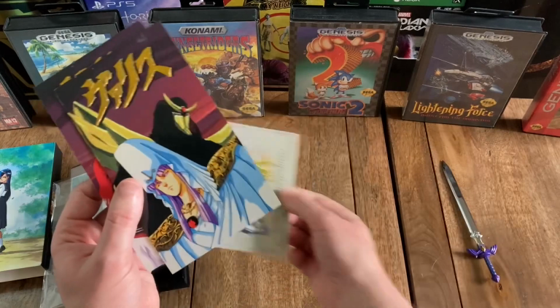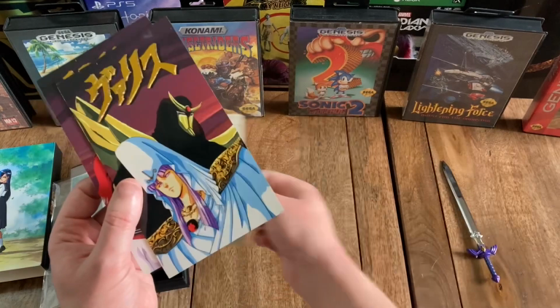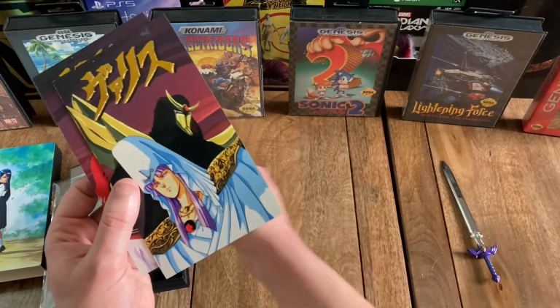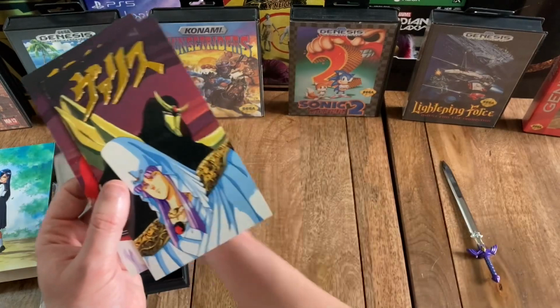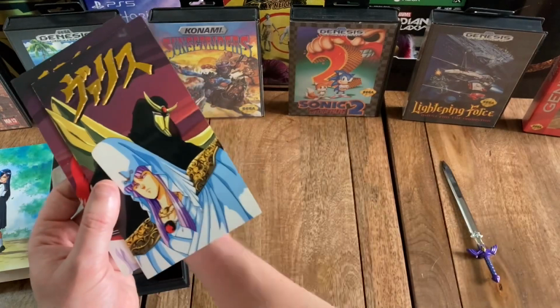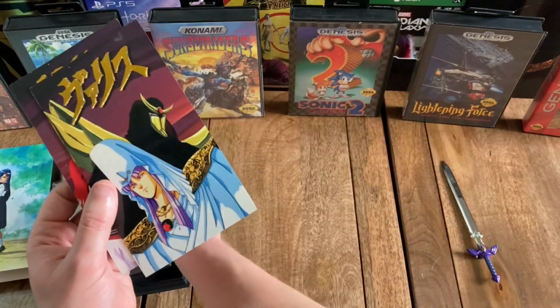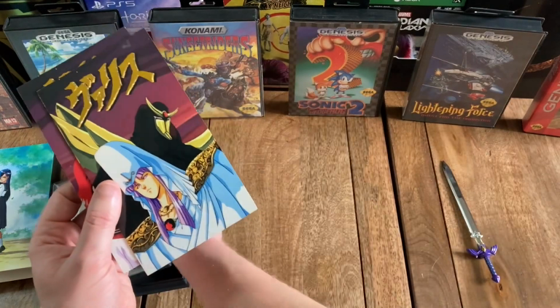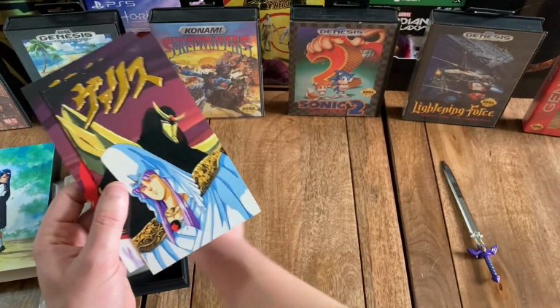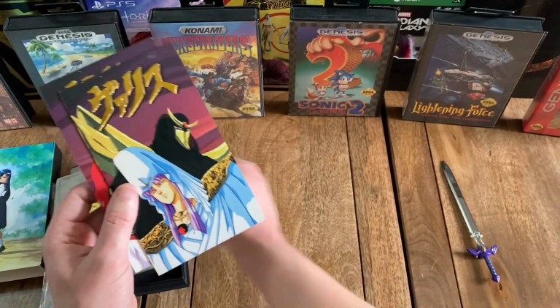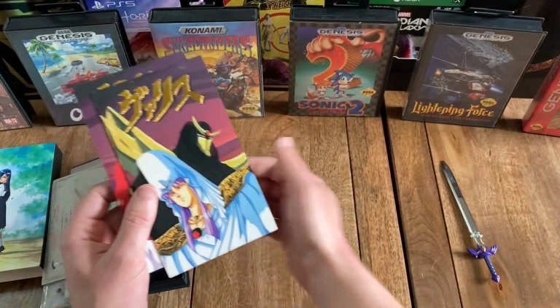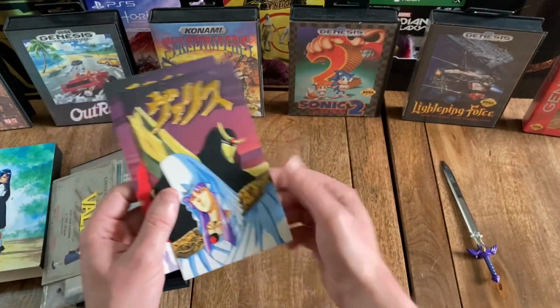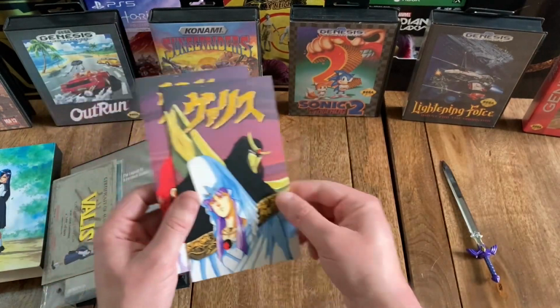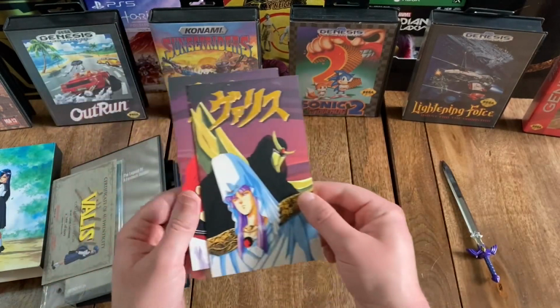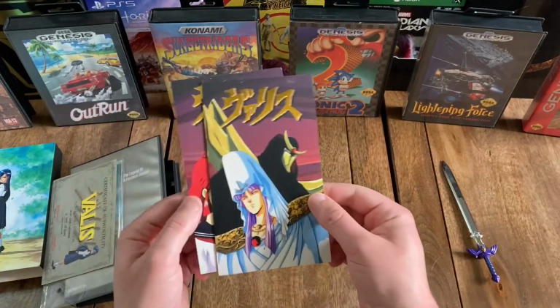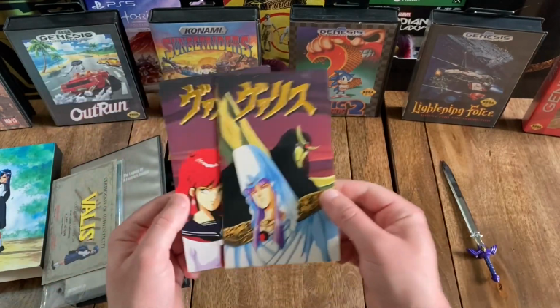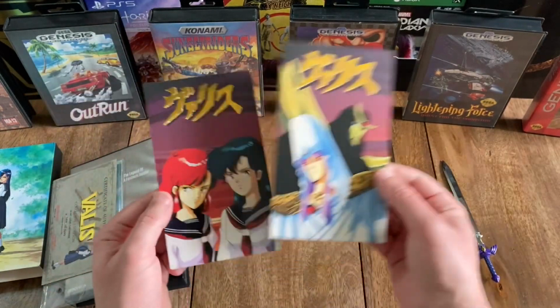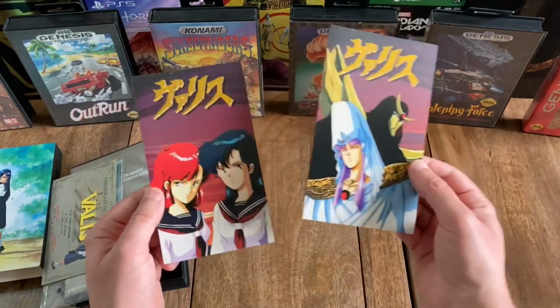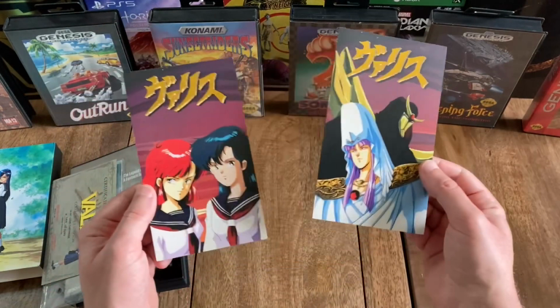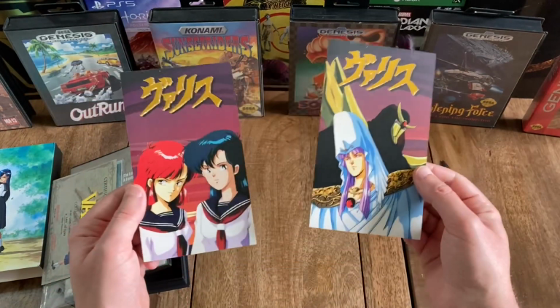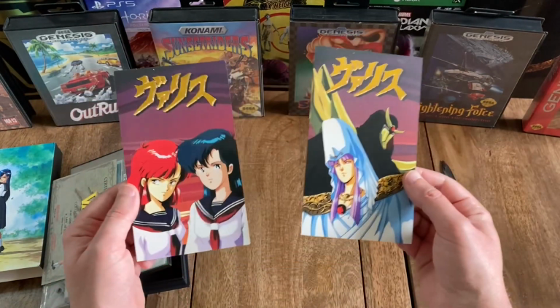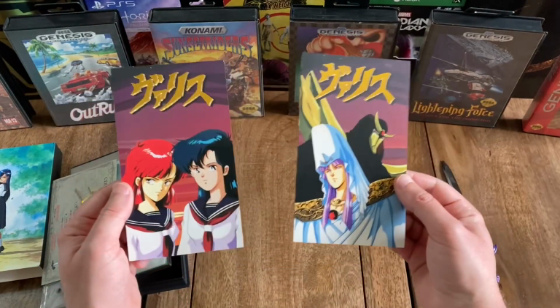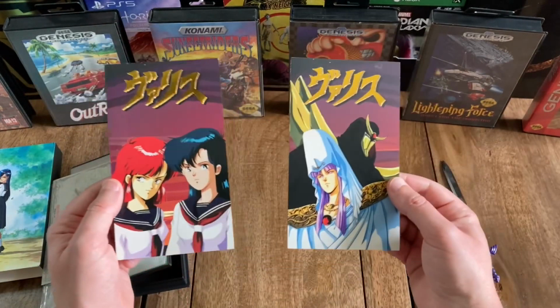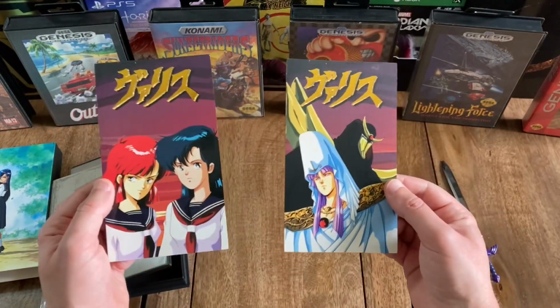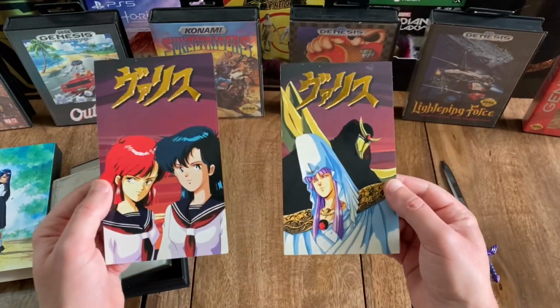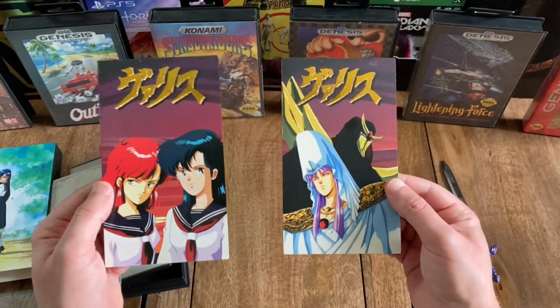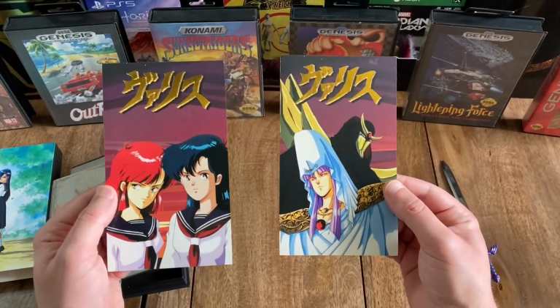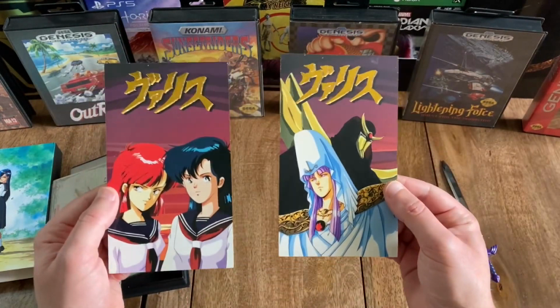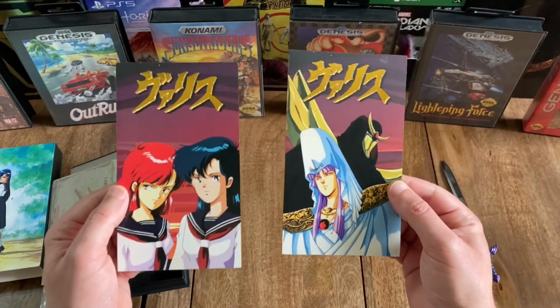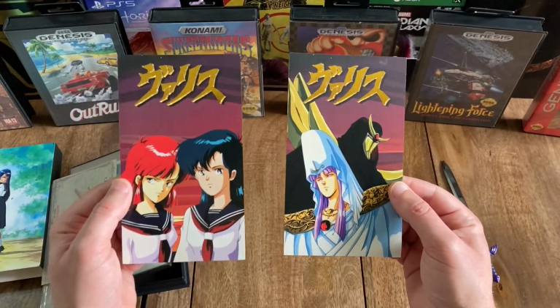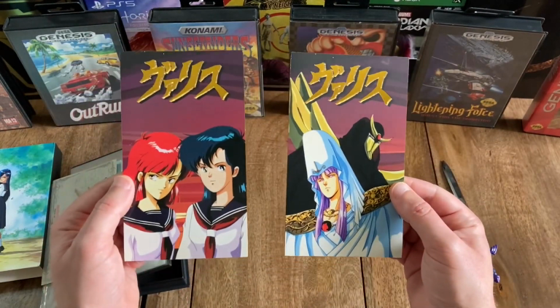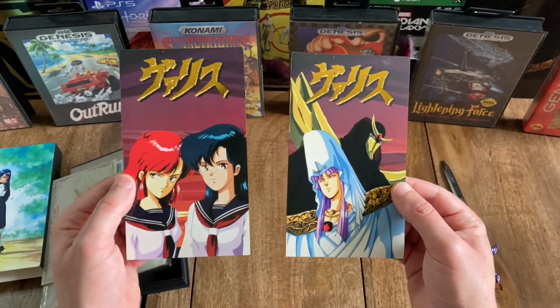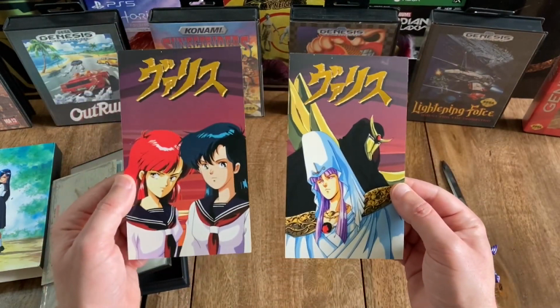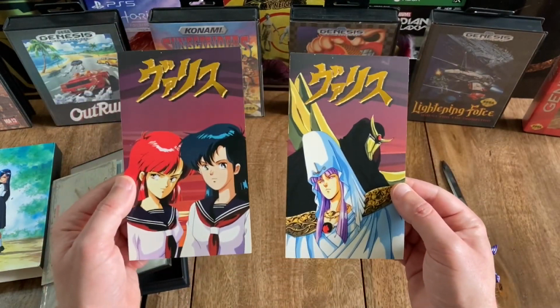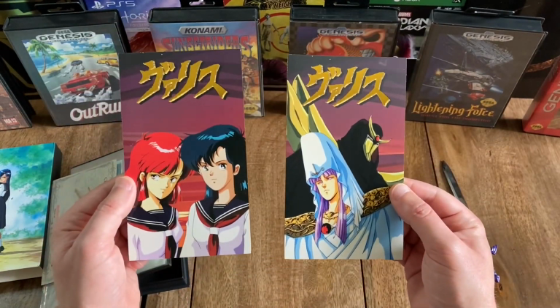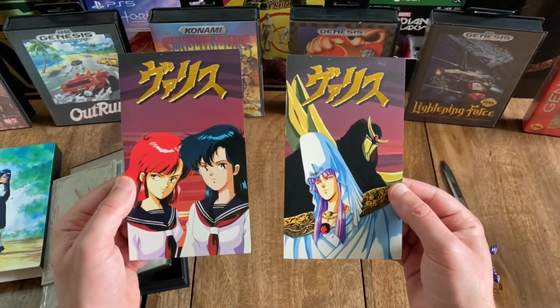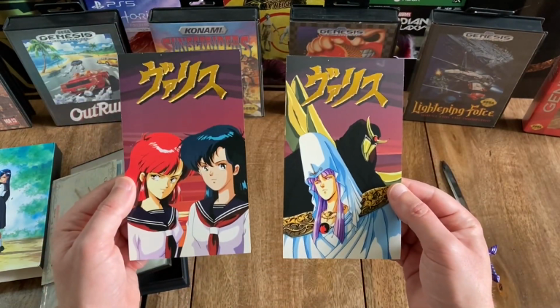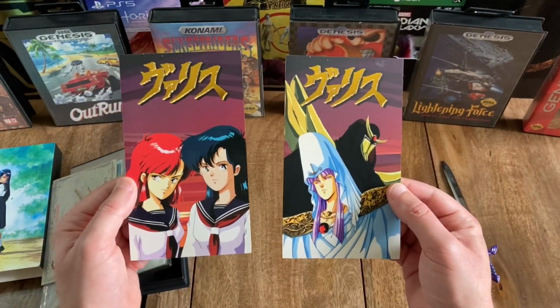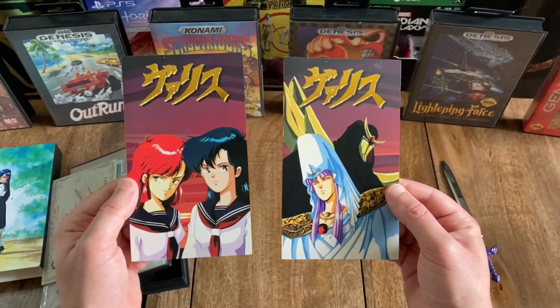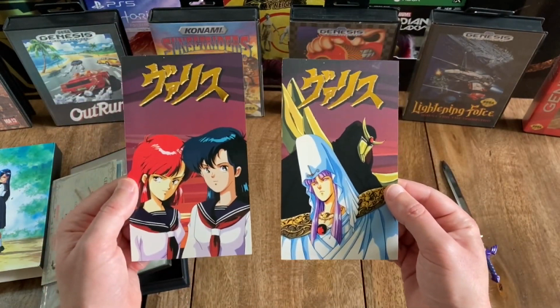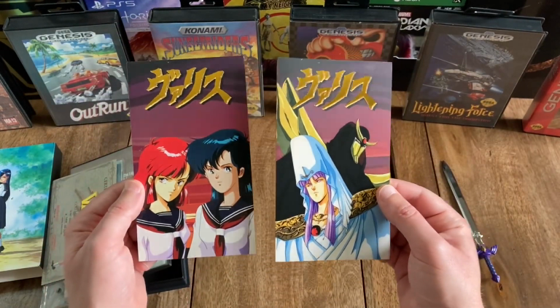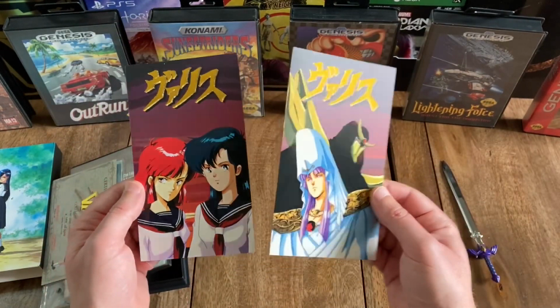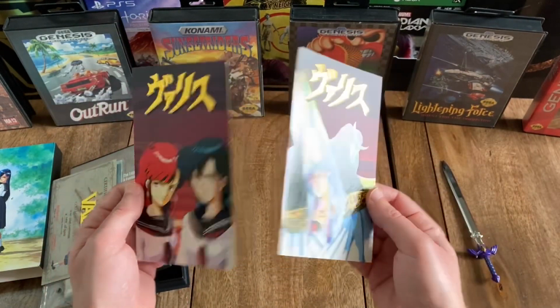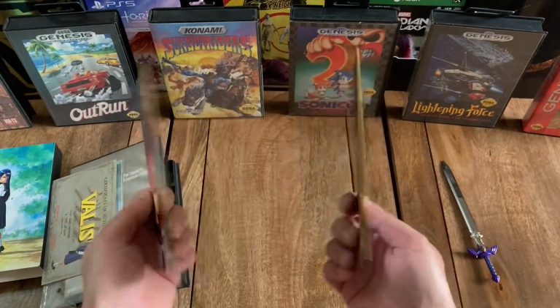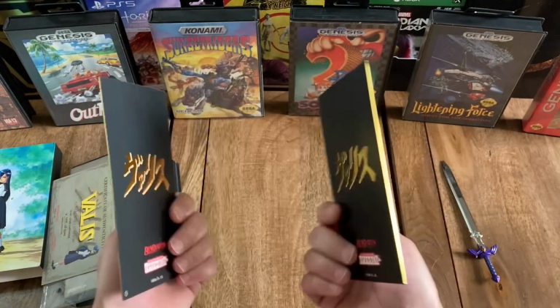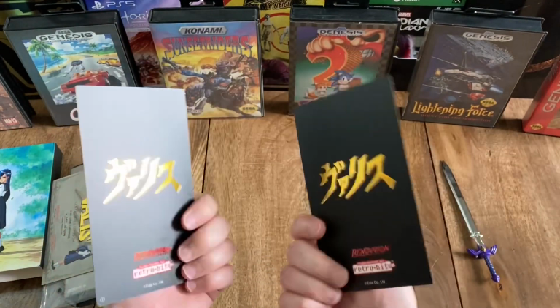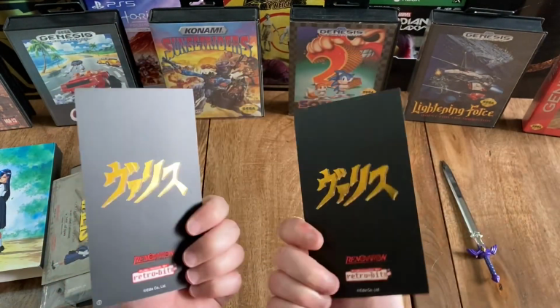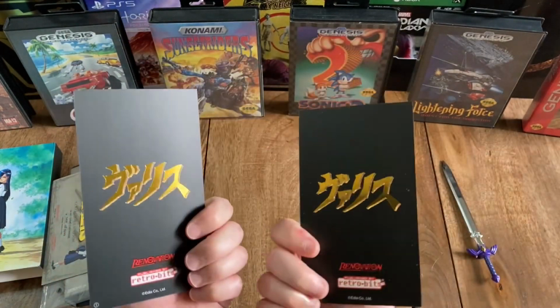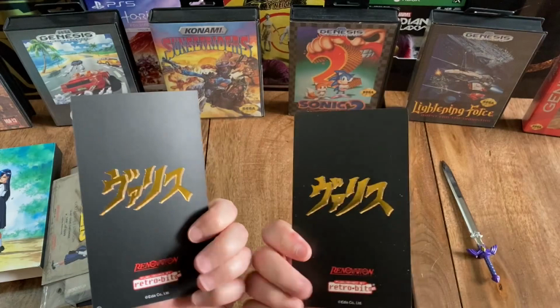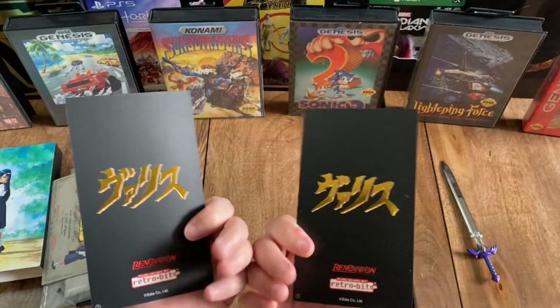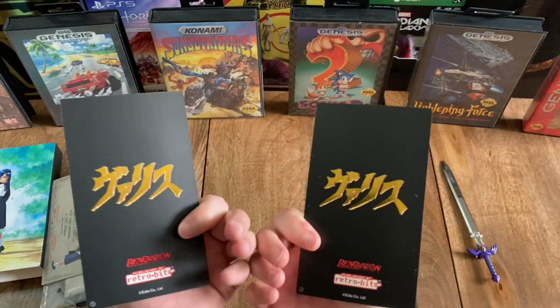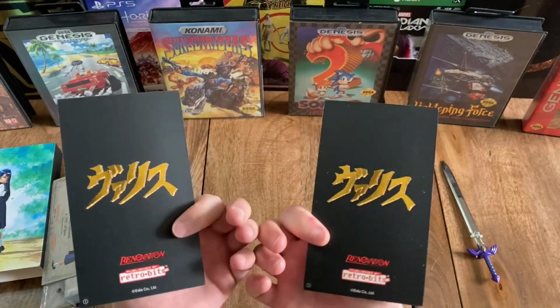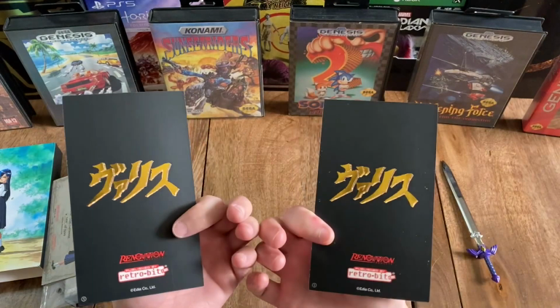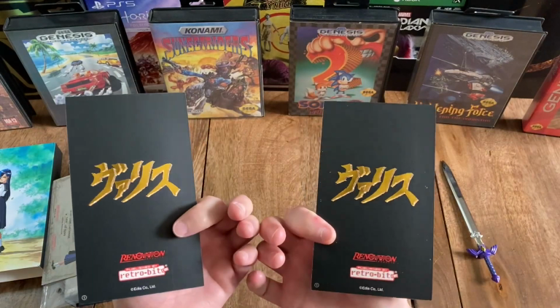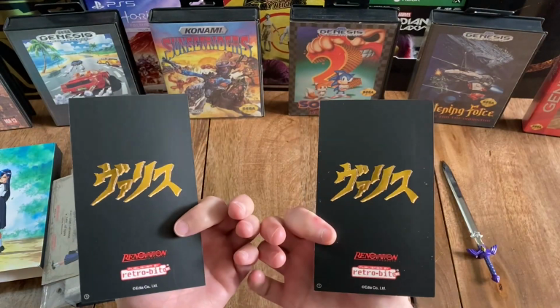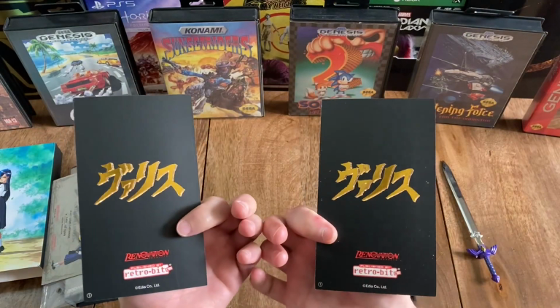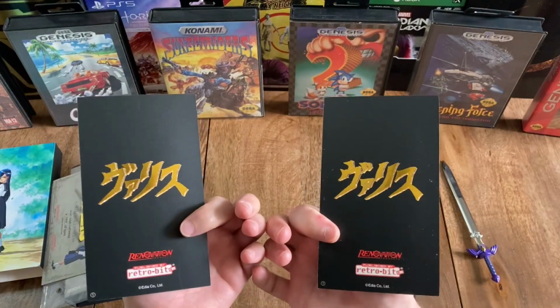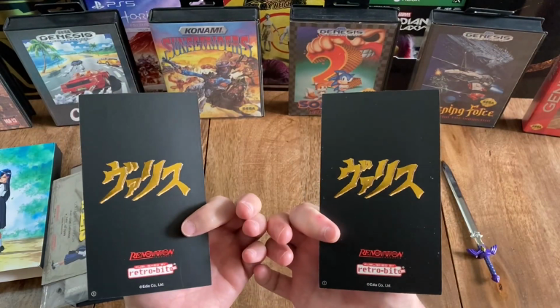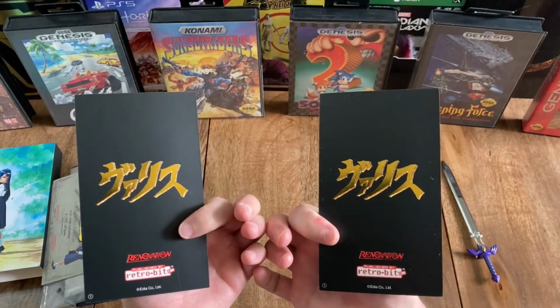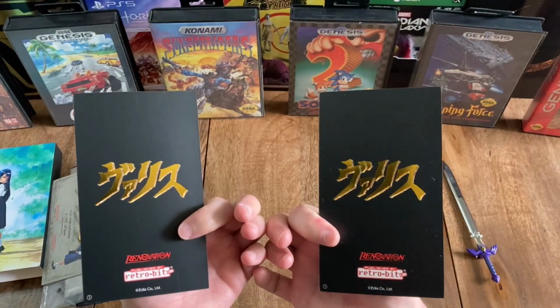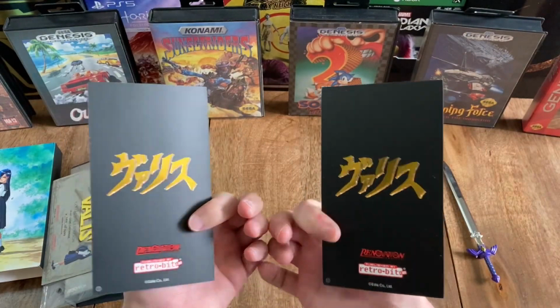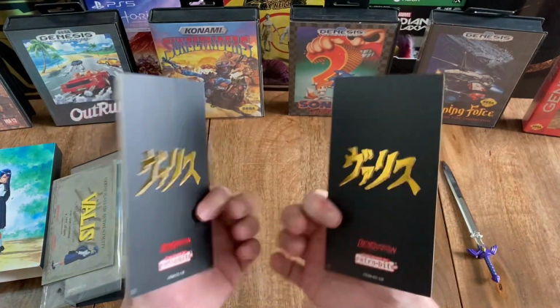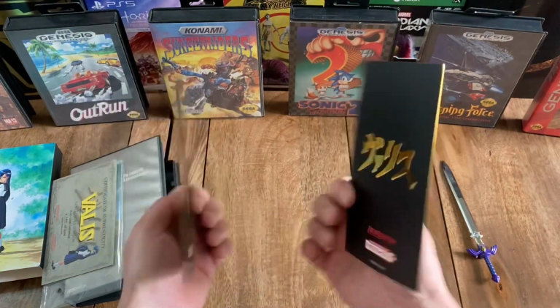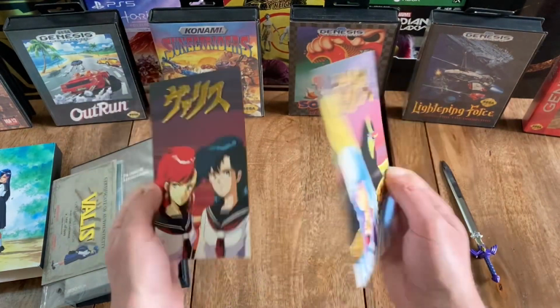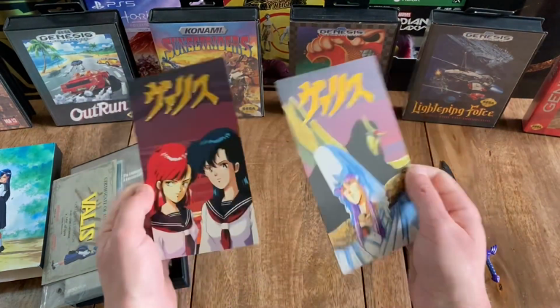And behind that you've got the two art cards — very cool.